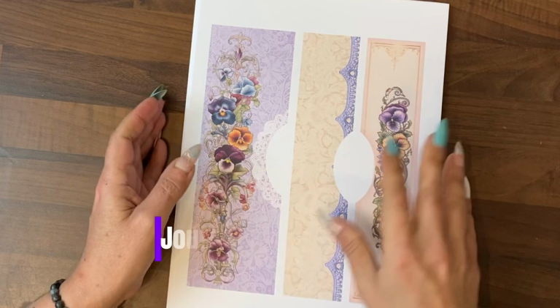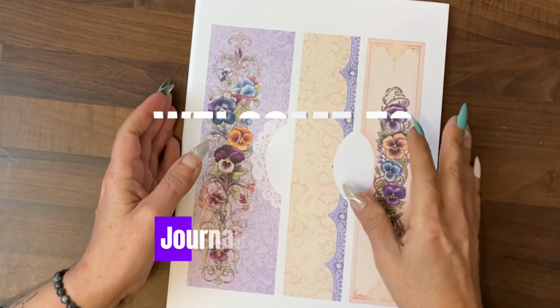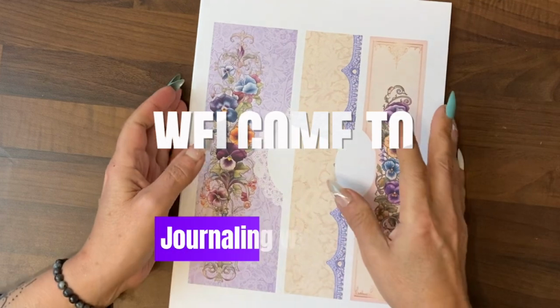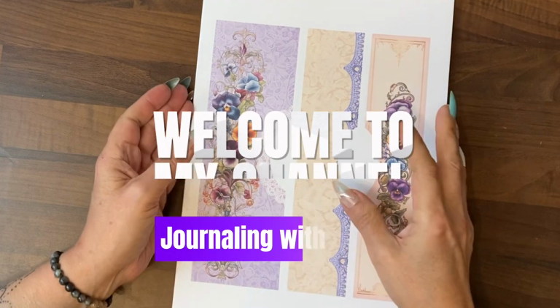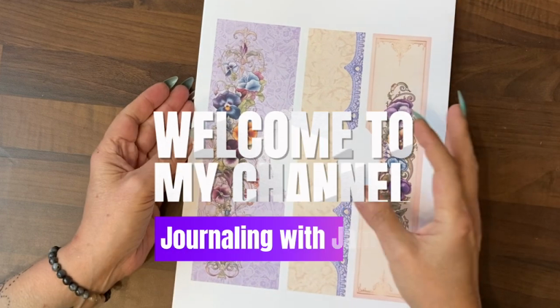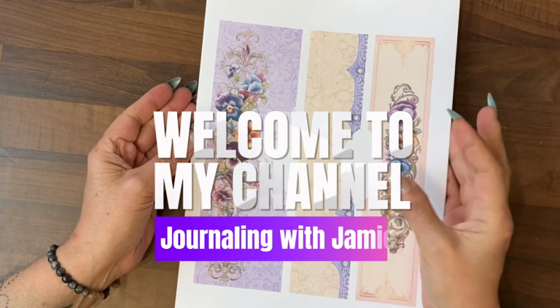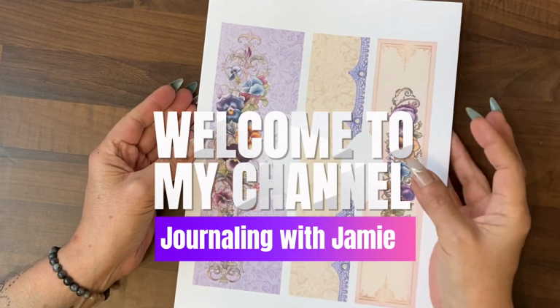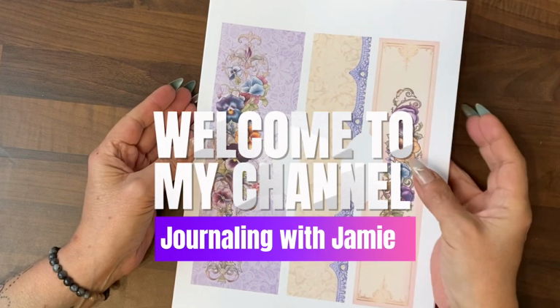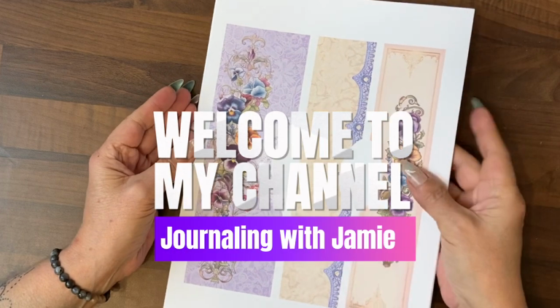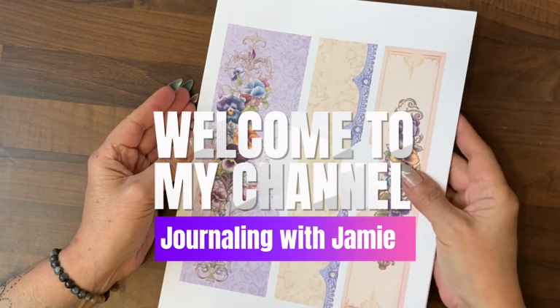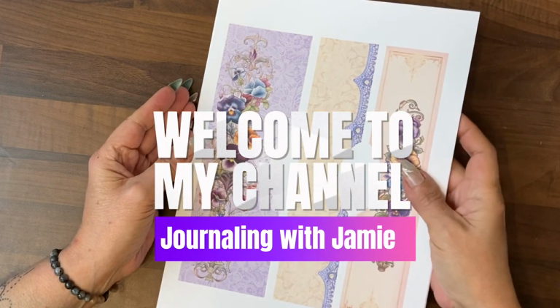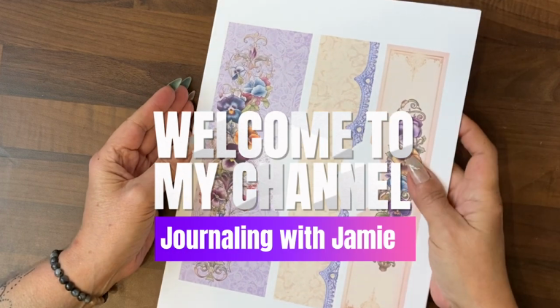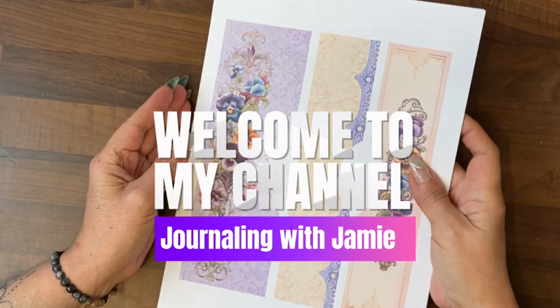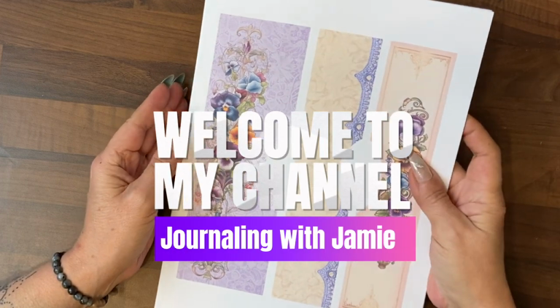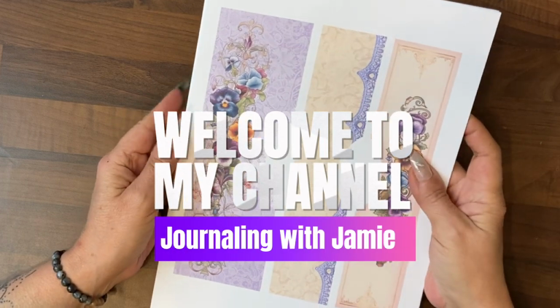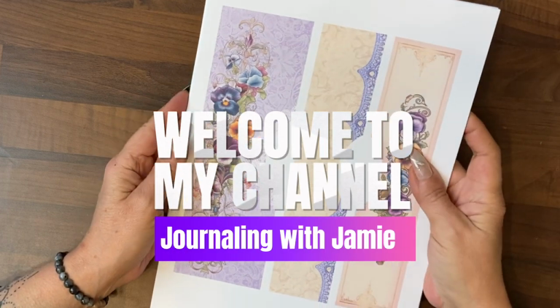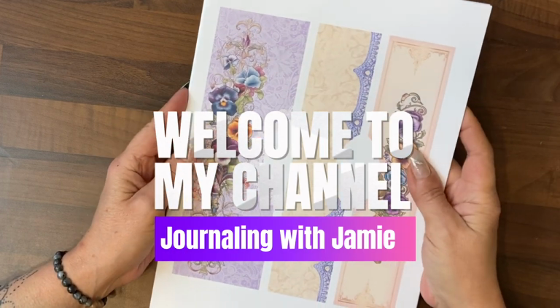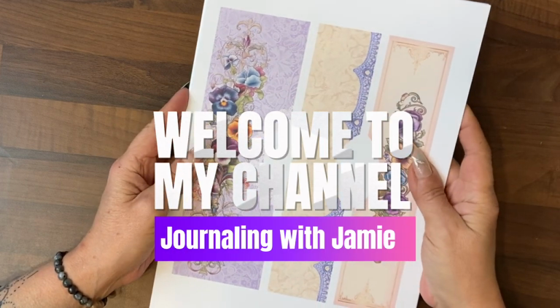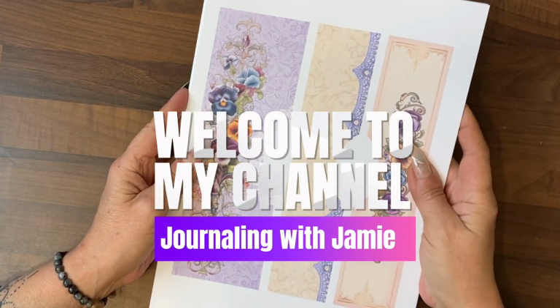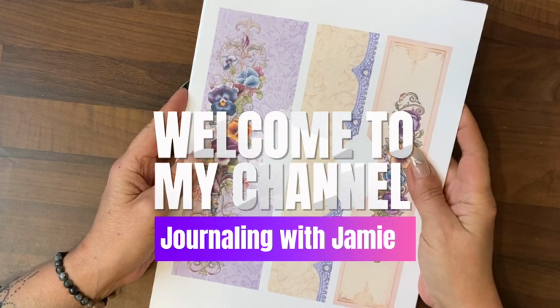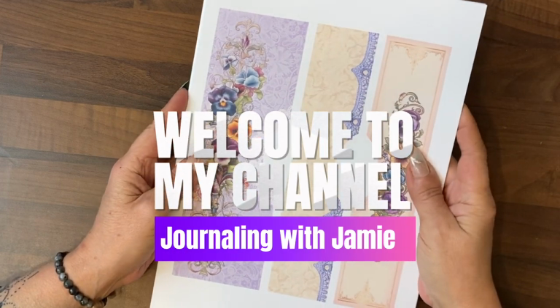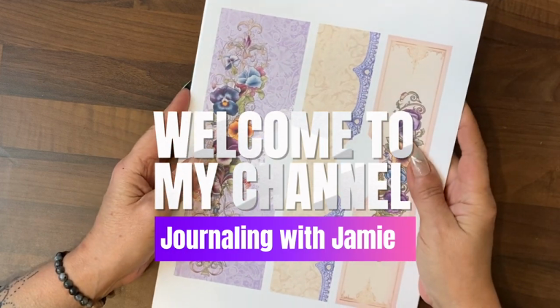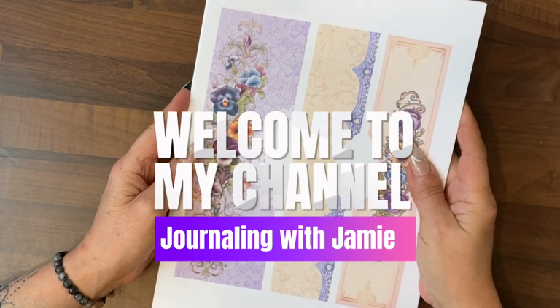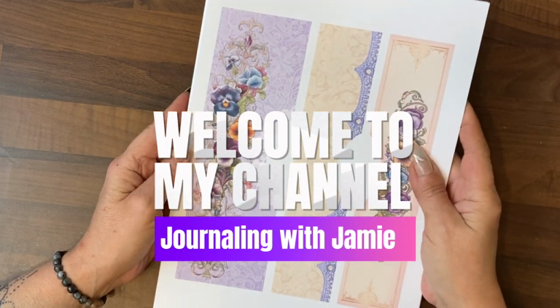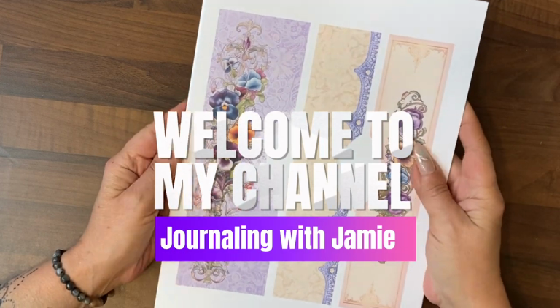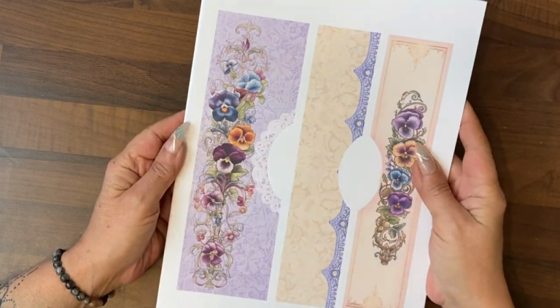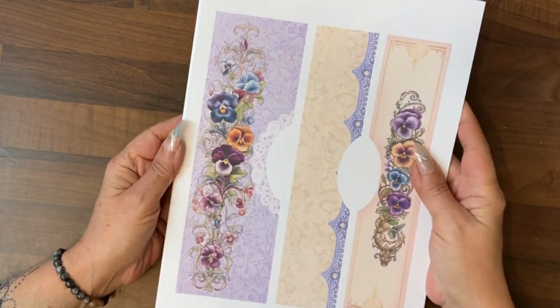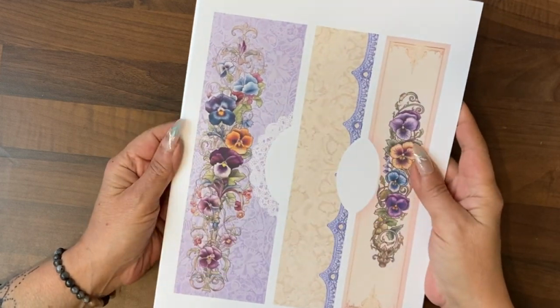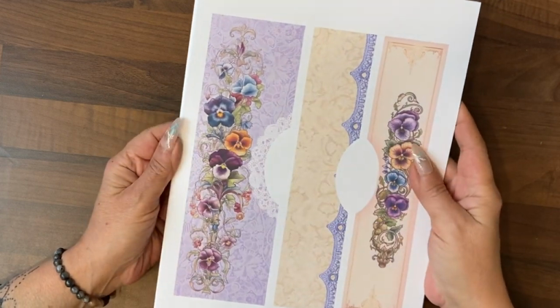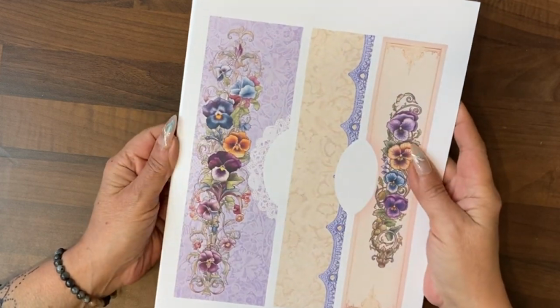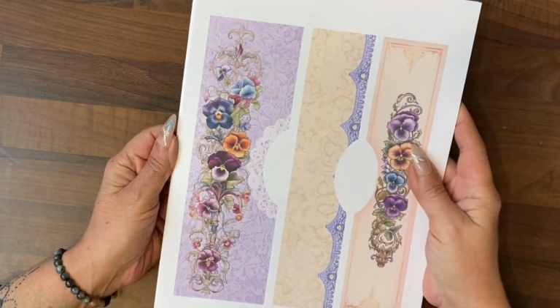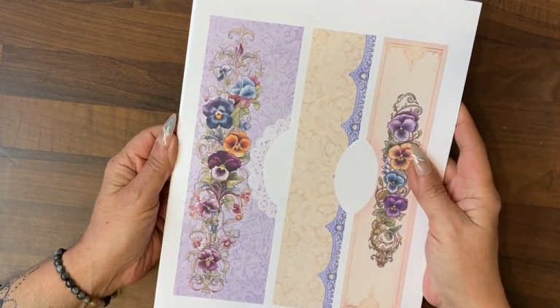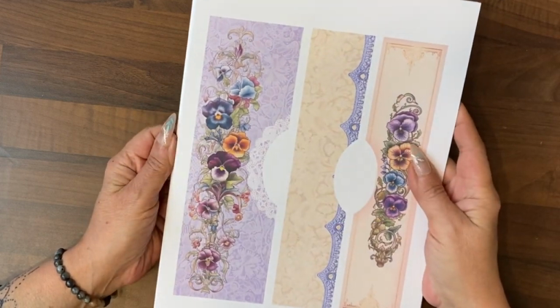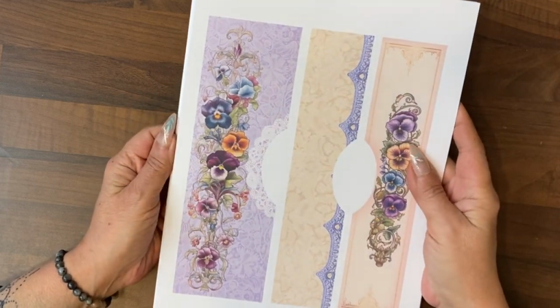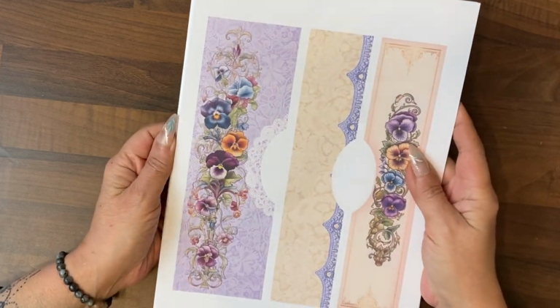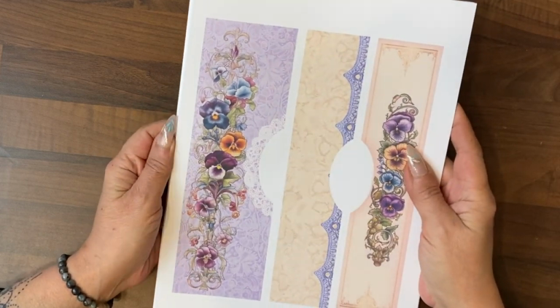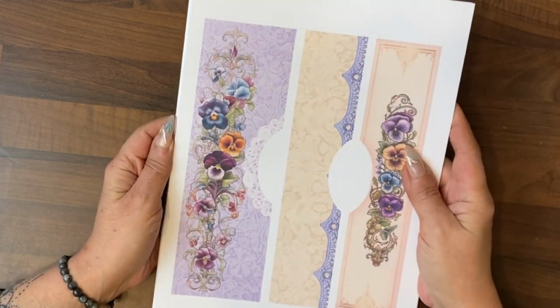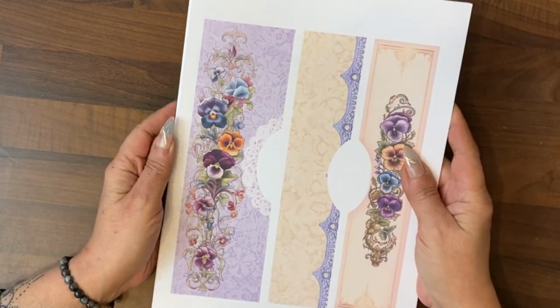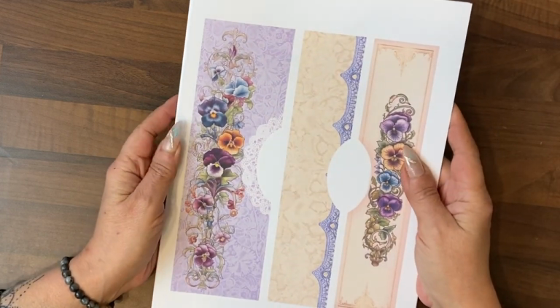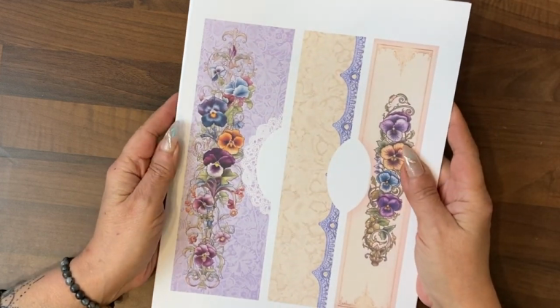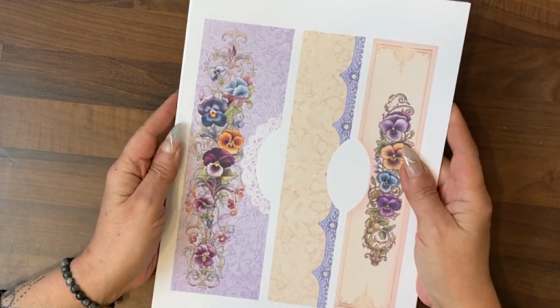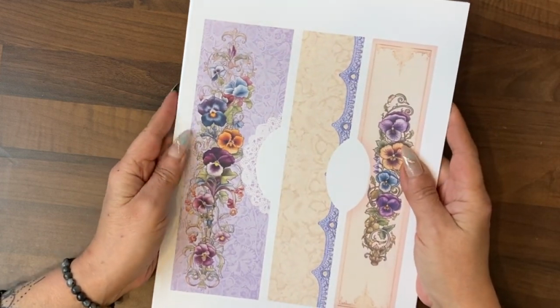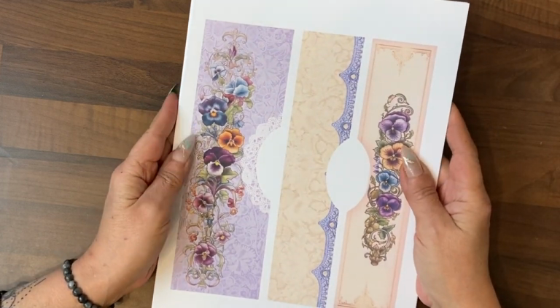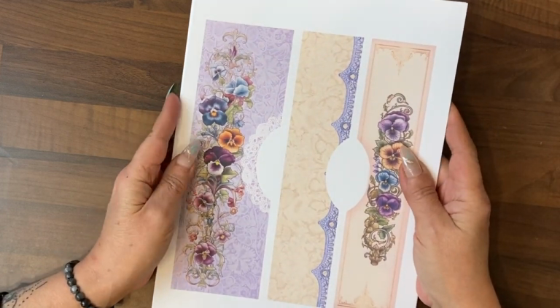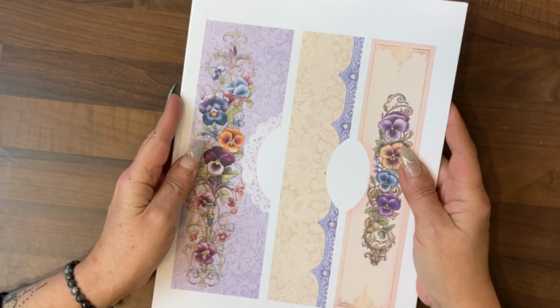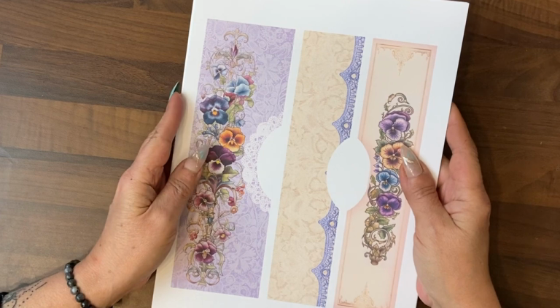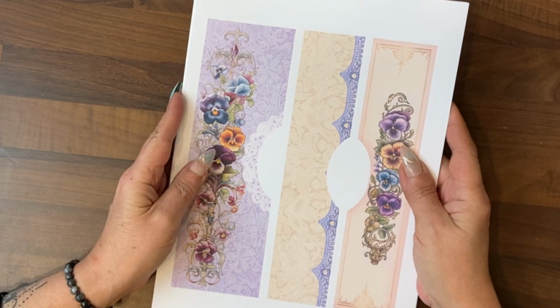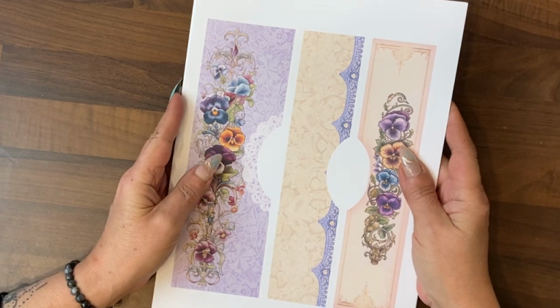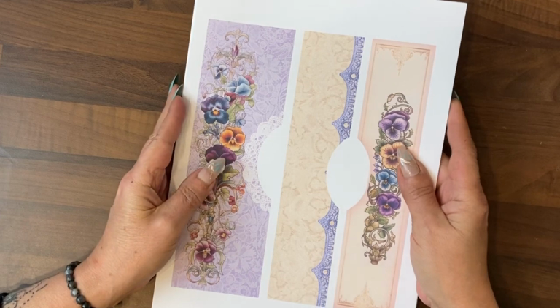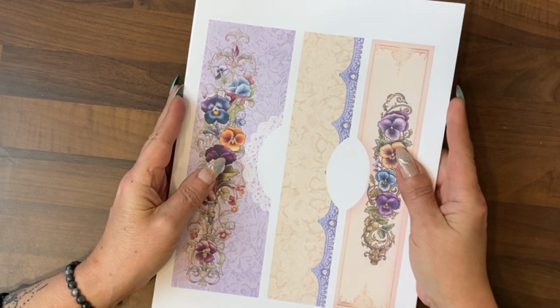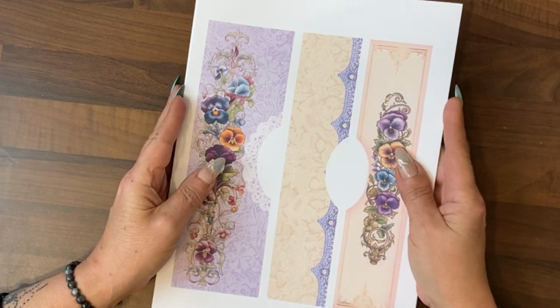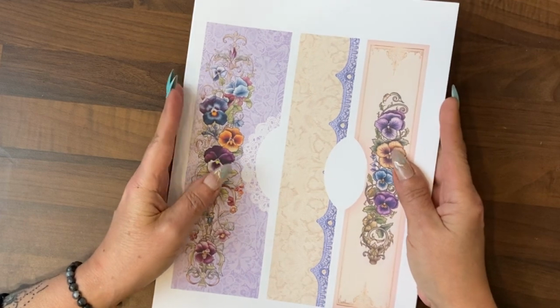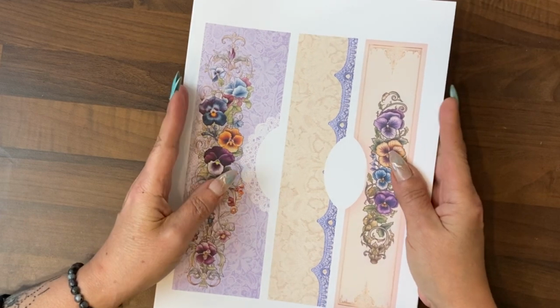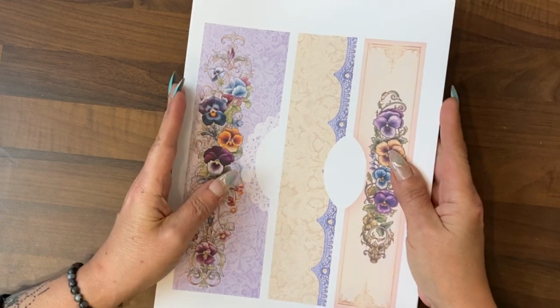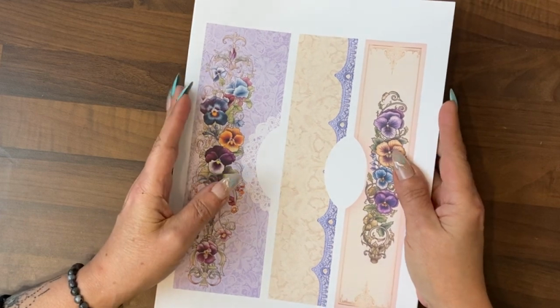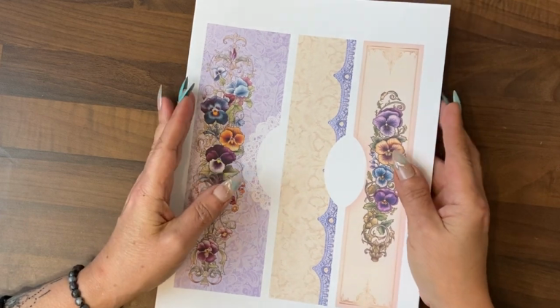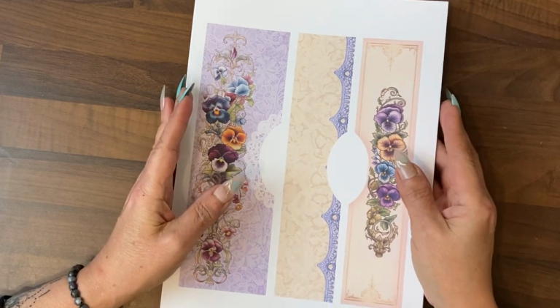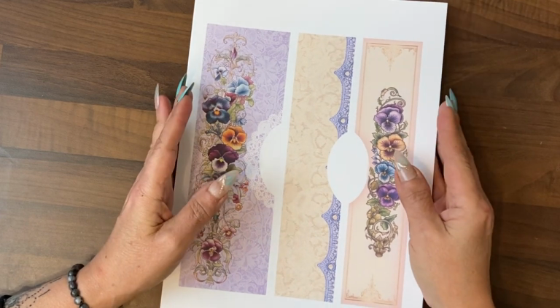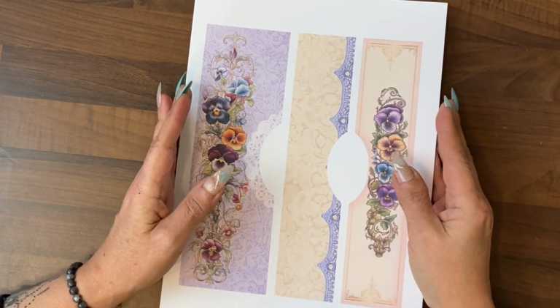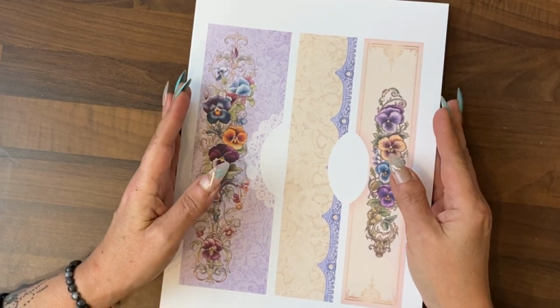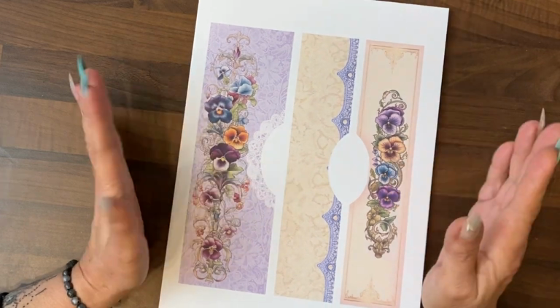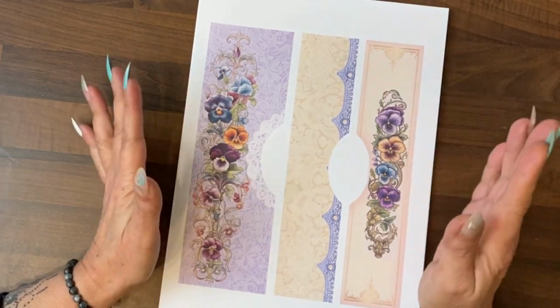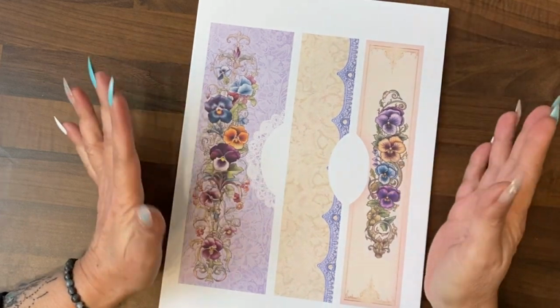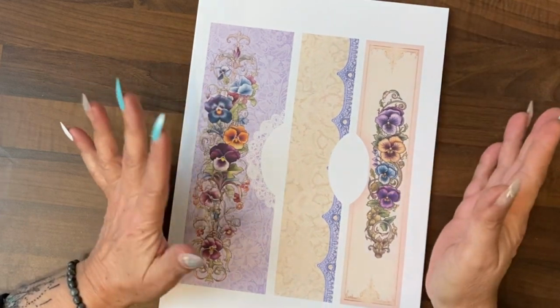Hi guys, it's Jamie here and welcome to the tutorial to make the tall pansy folio journal.